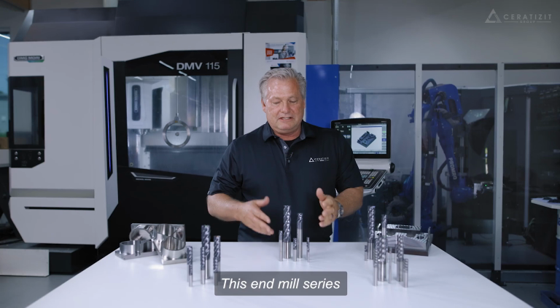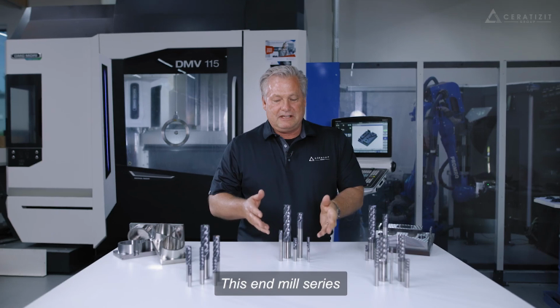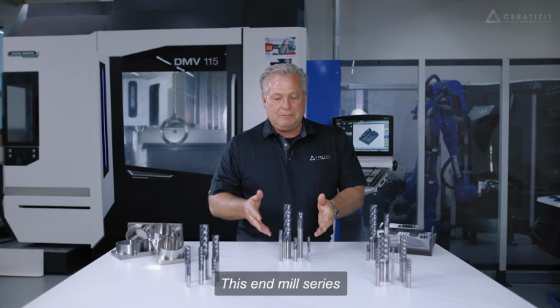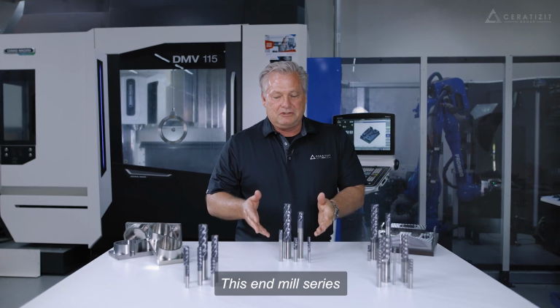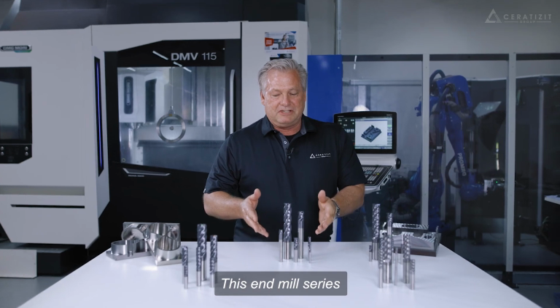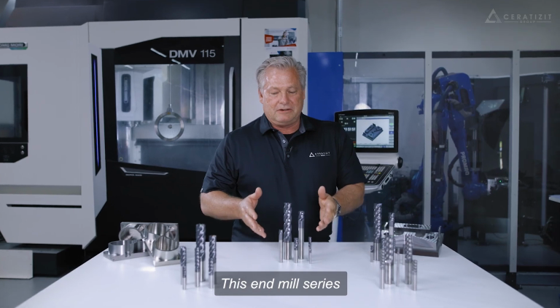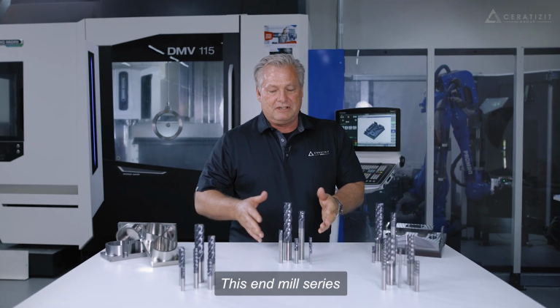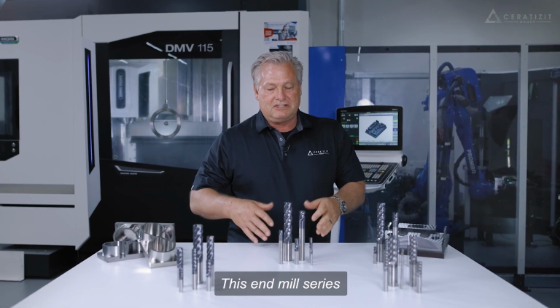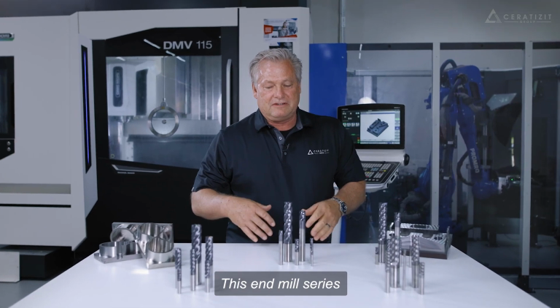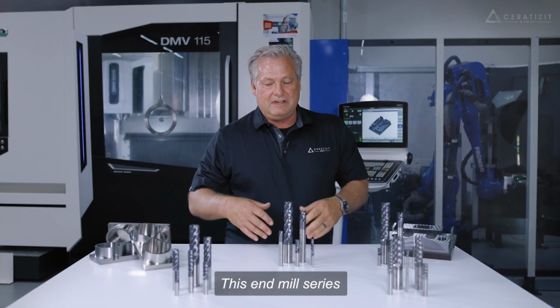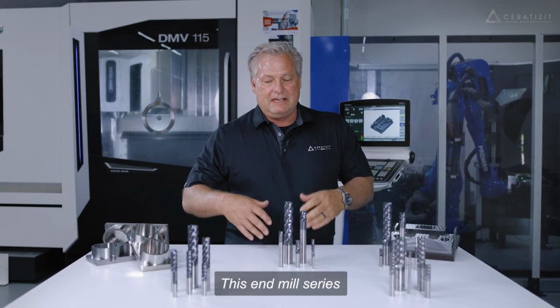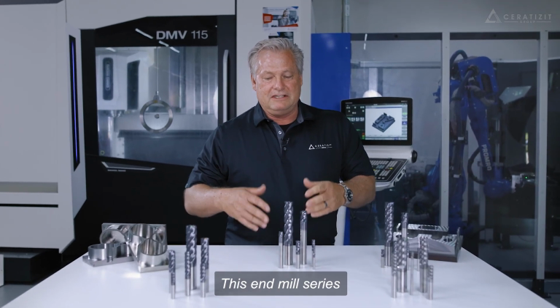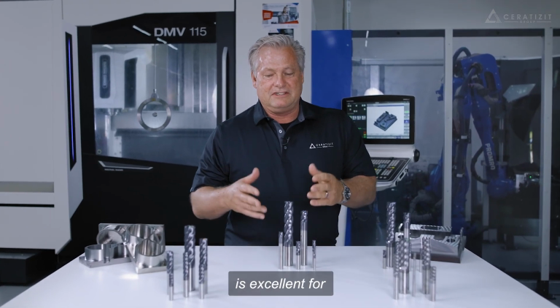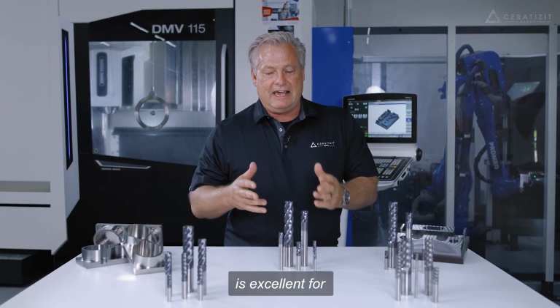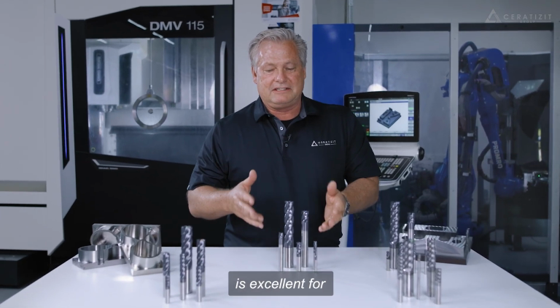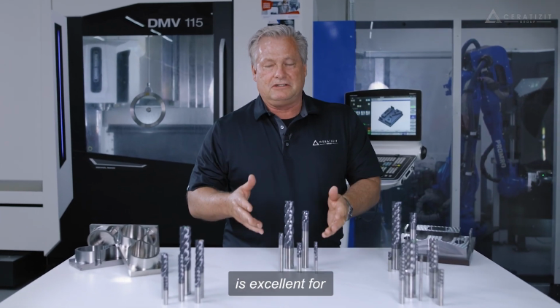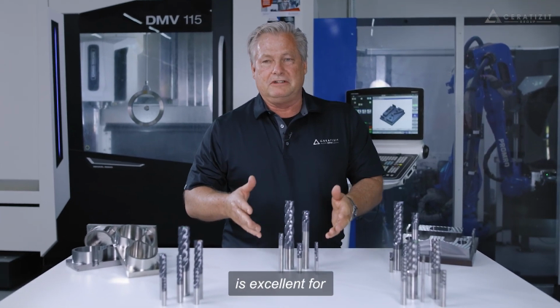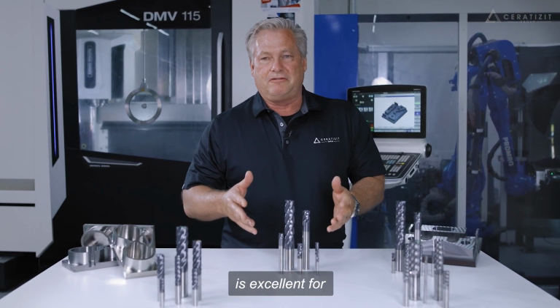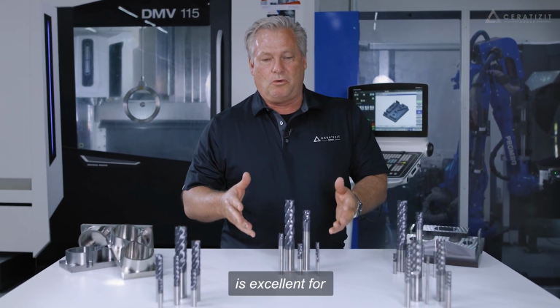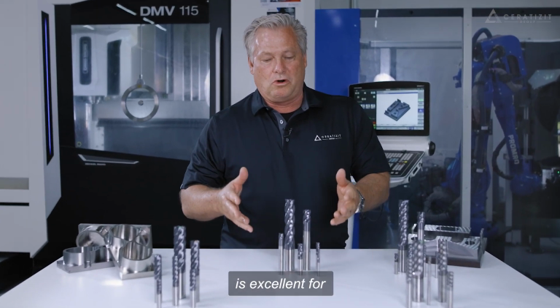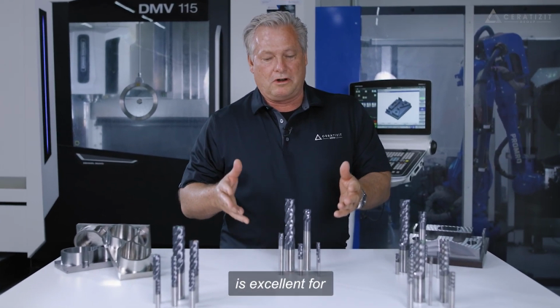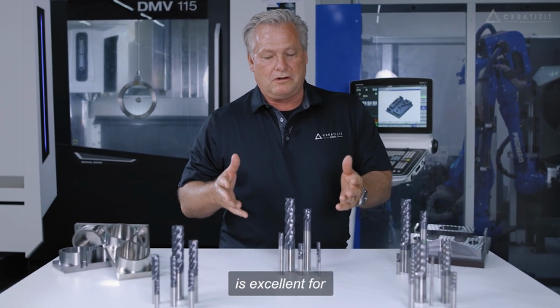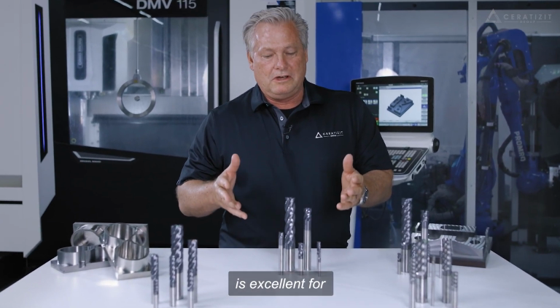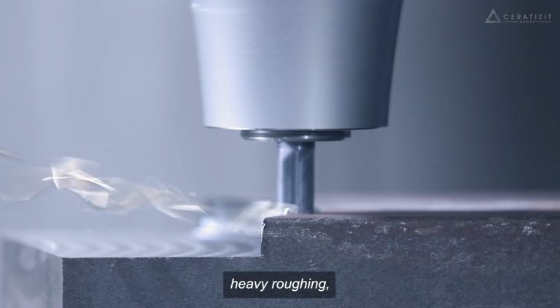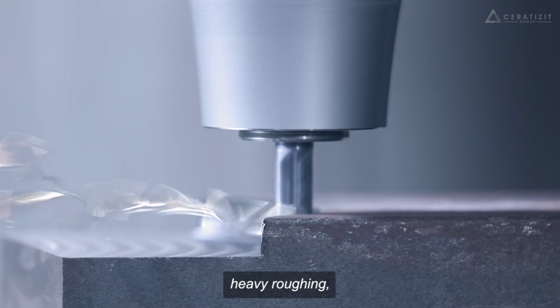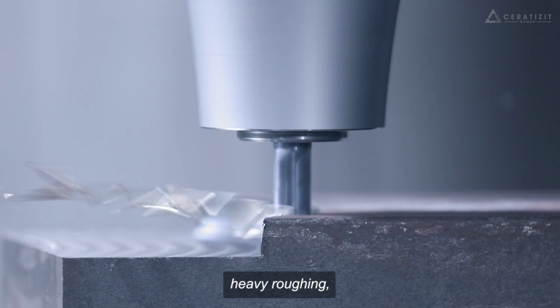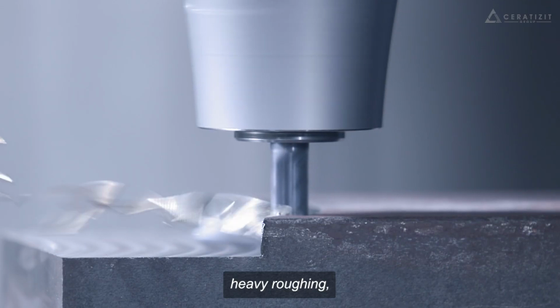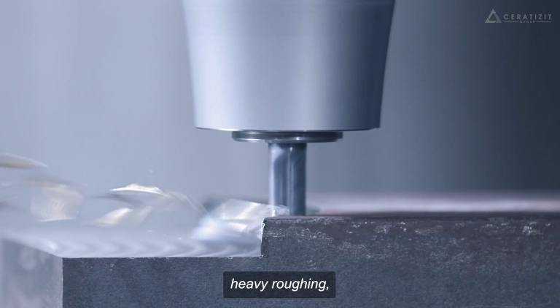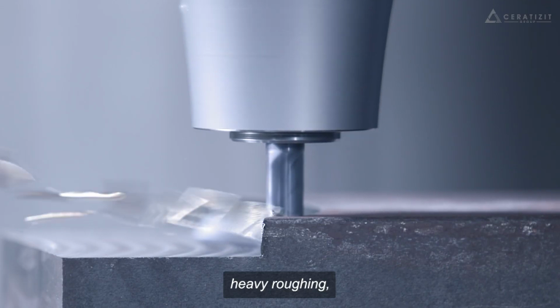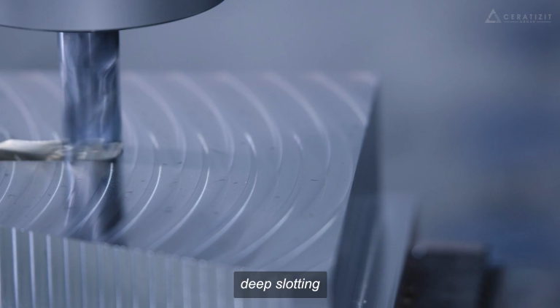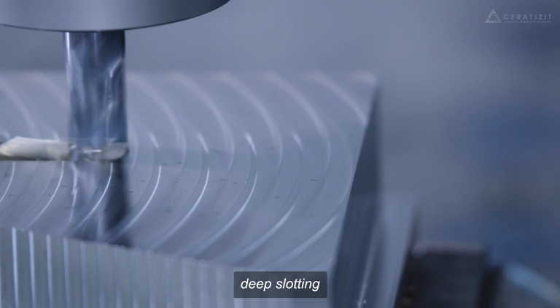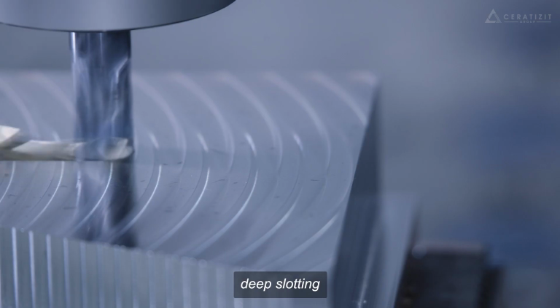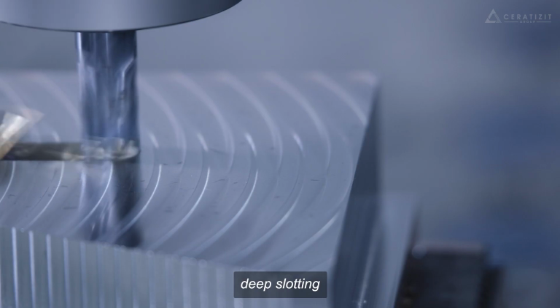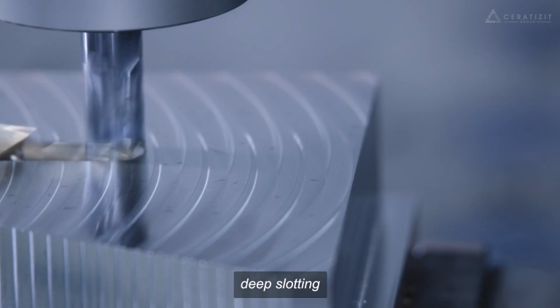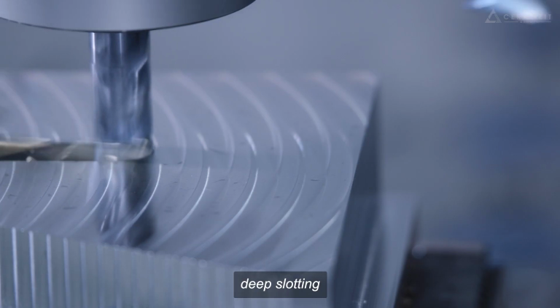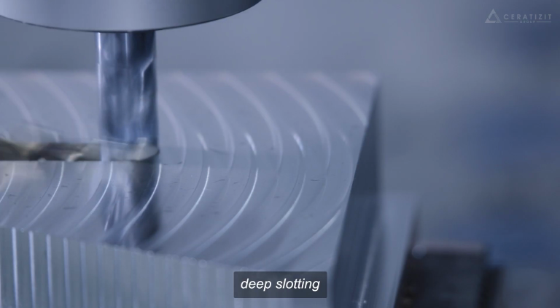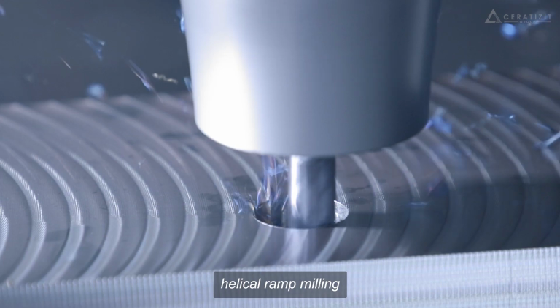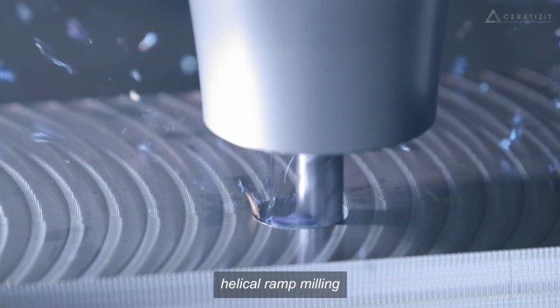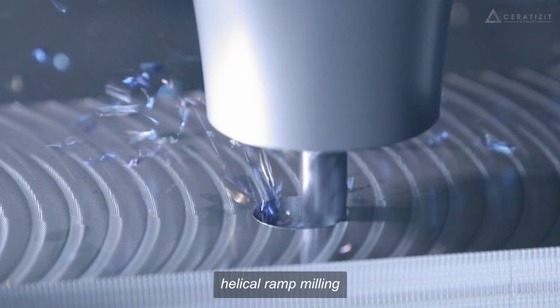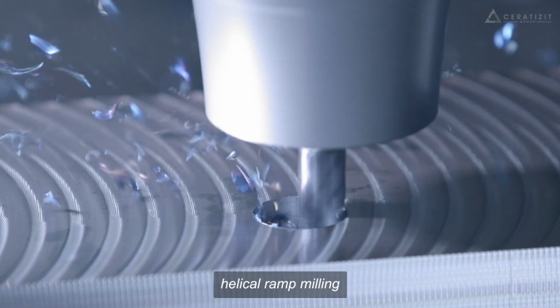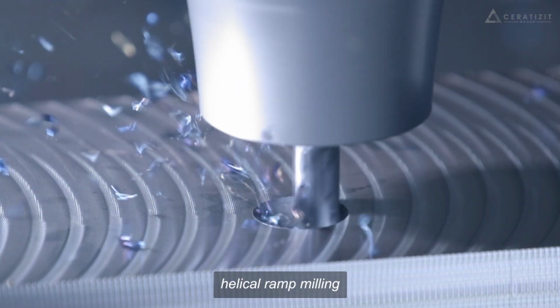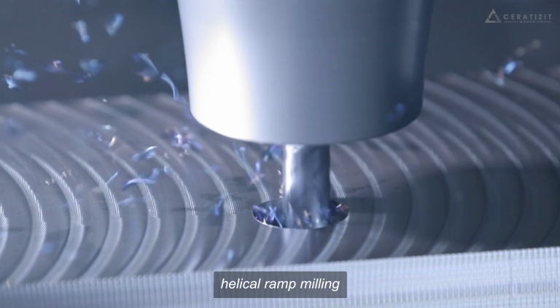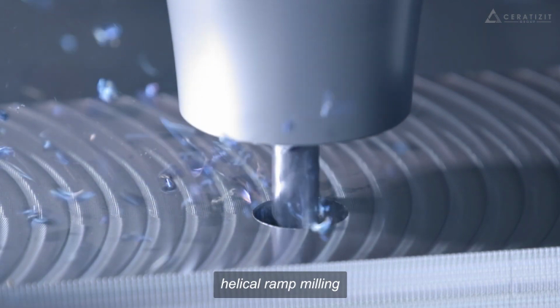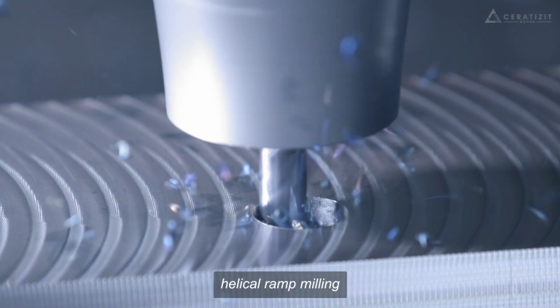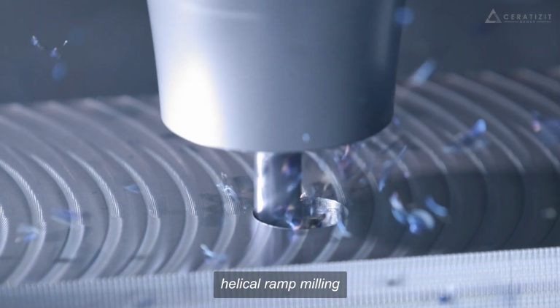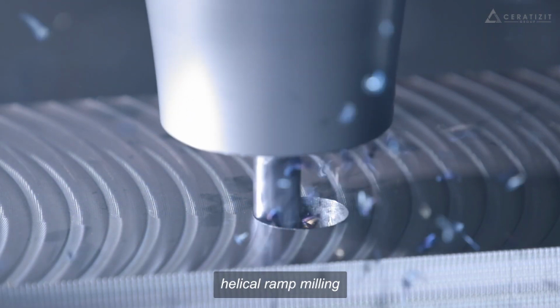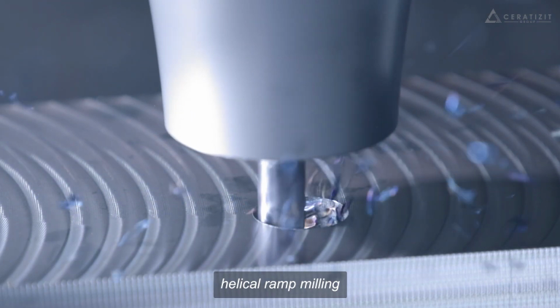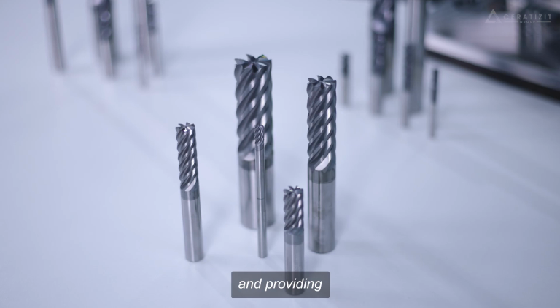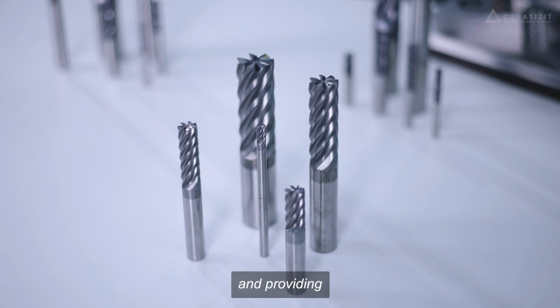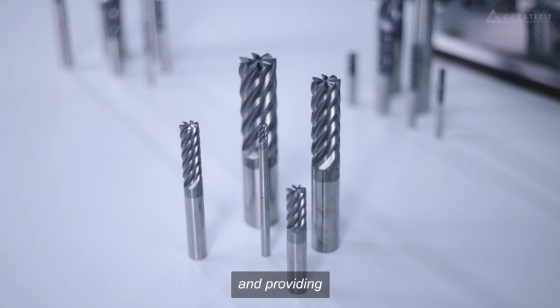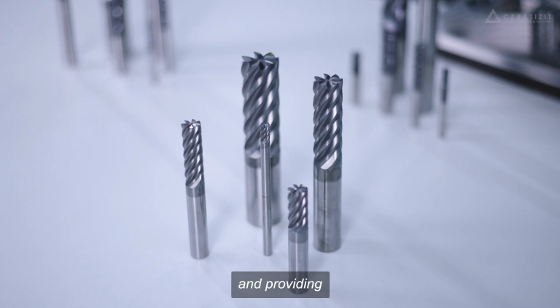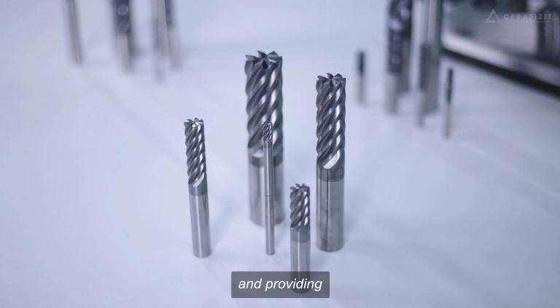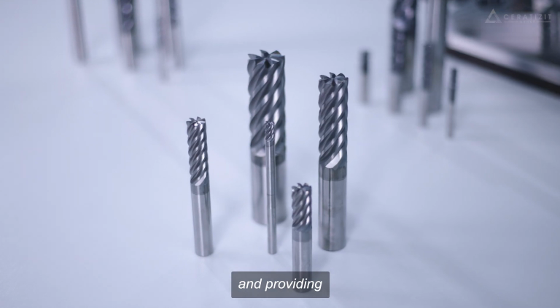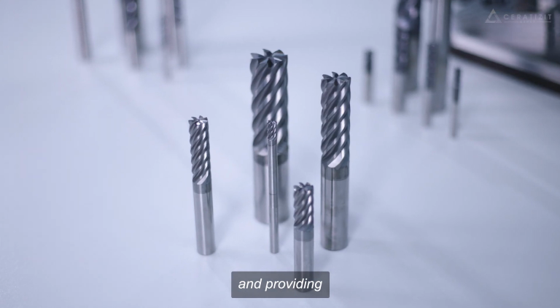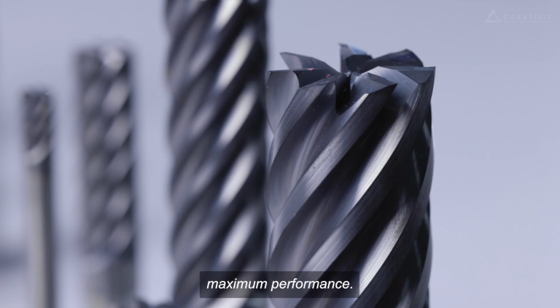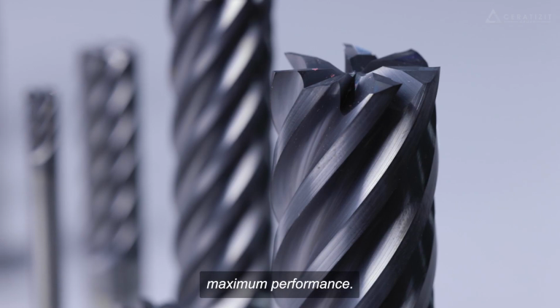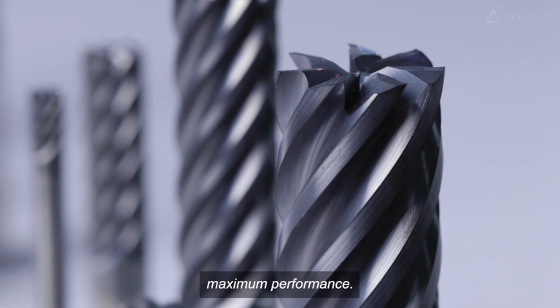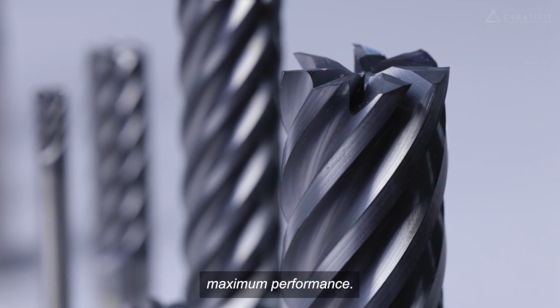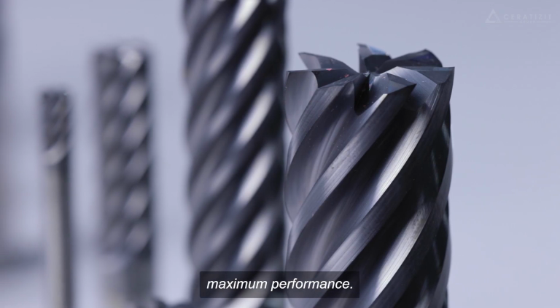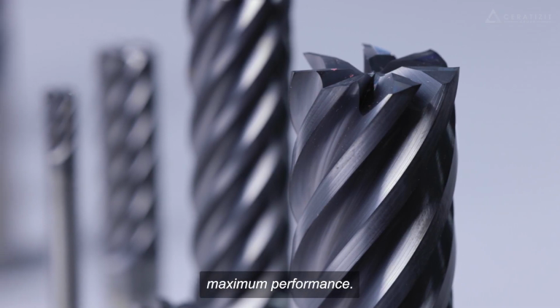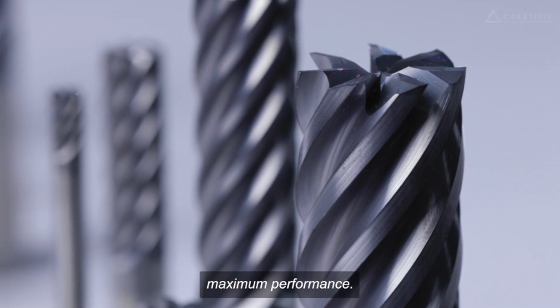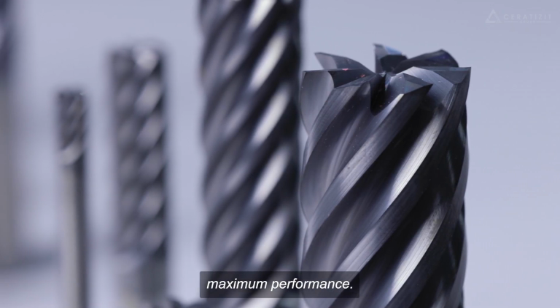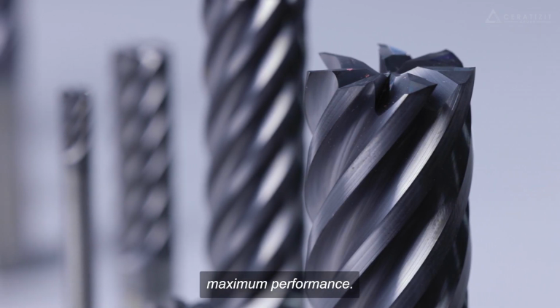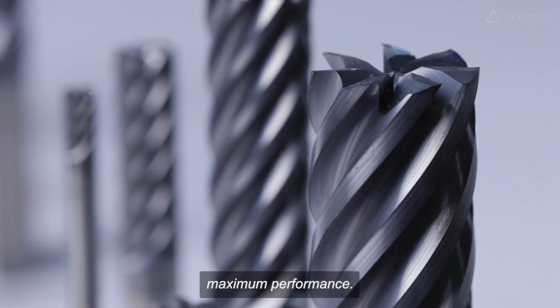This endmill series is excellent for heavy roughing, deep slotting, helical ramp milling, and providing maximum performance.